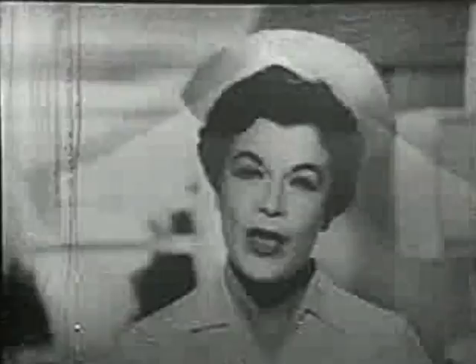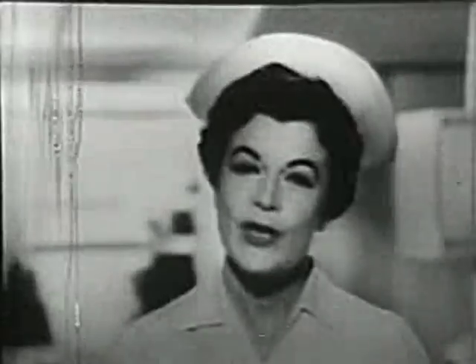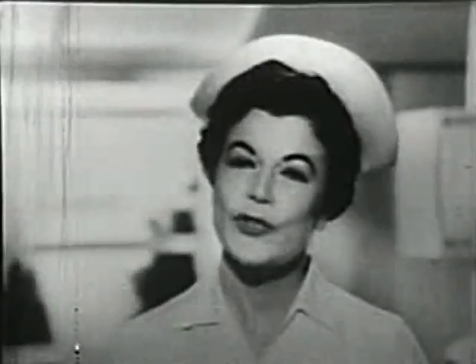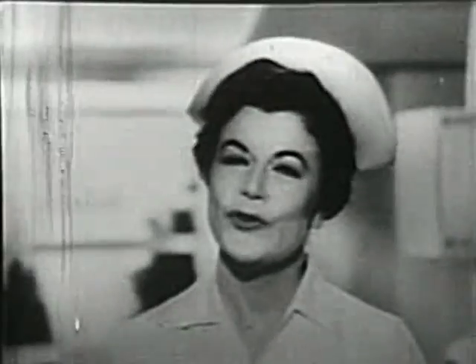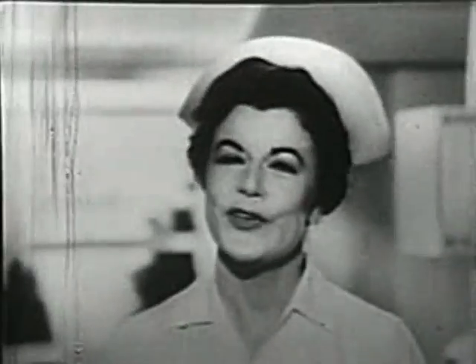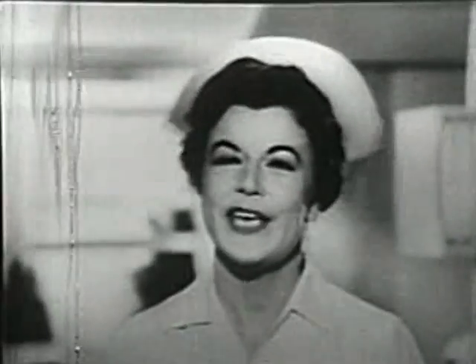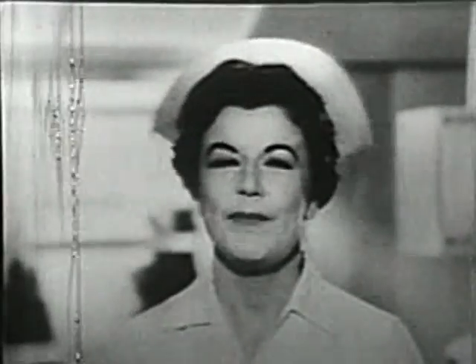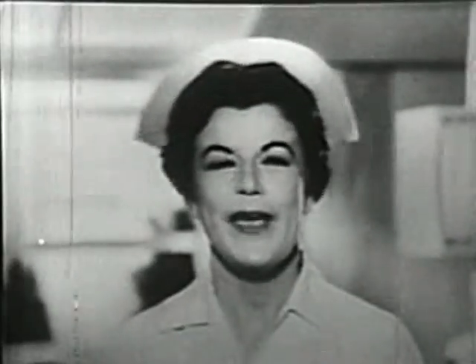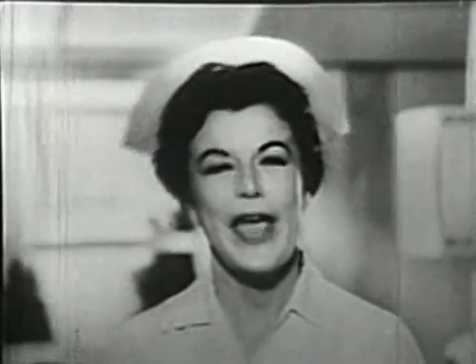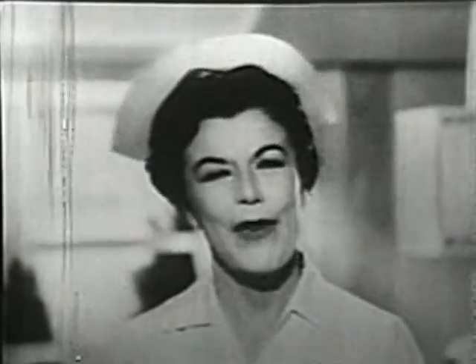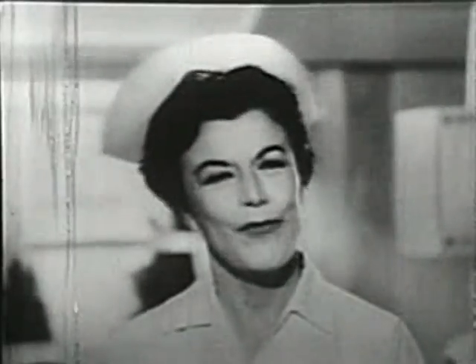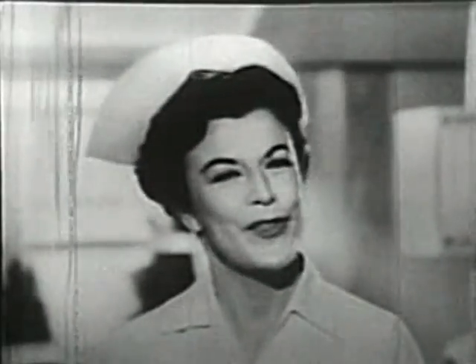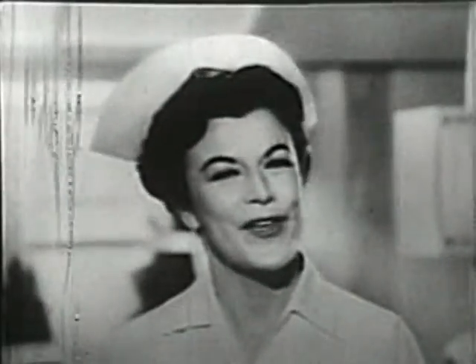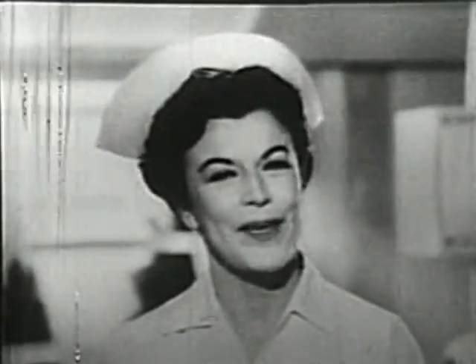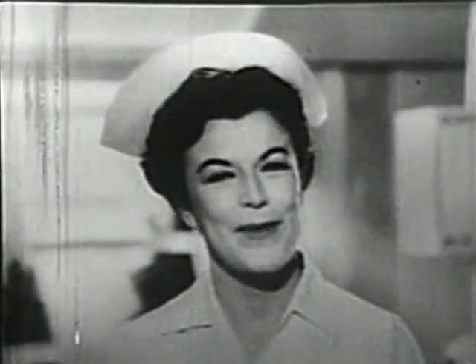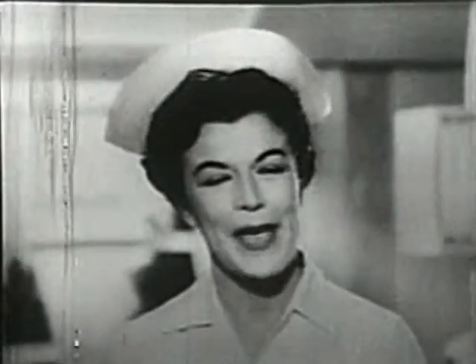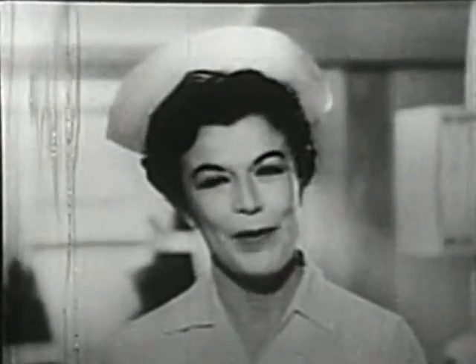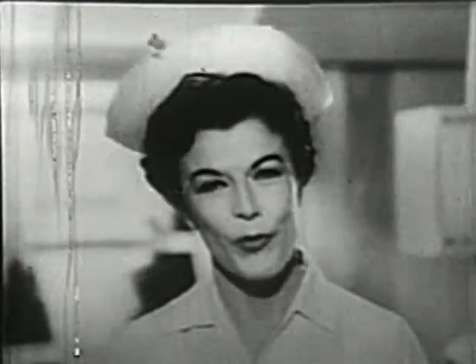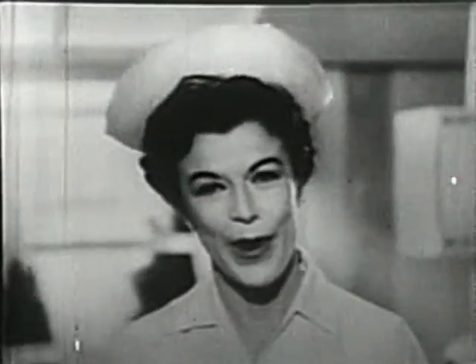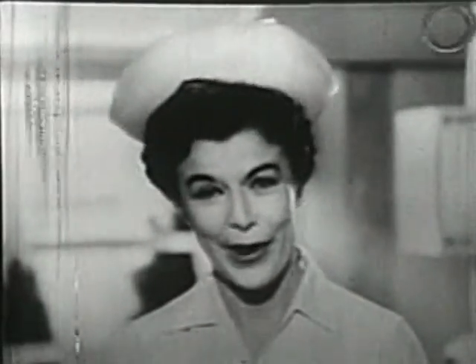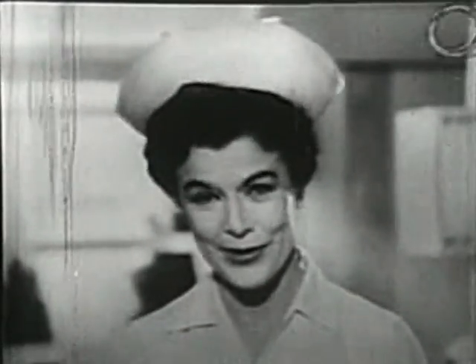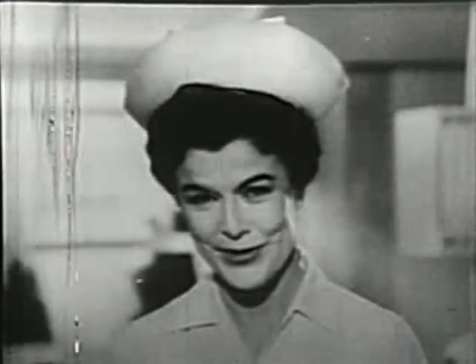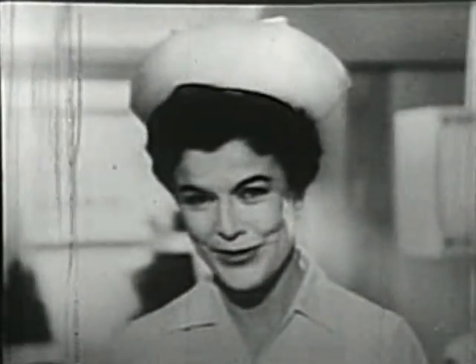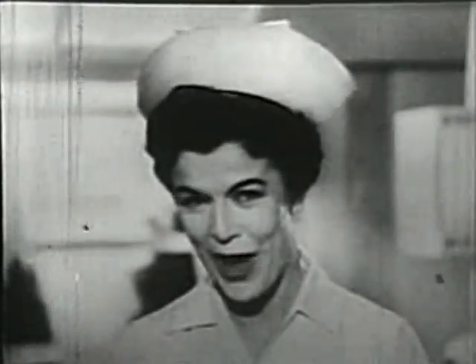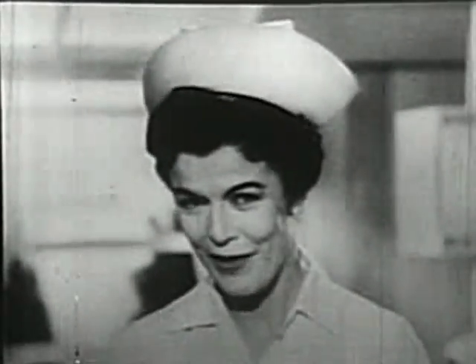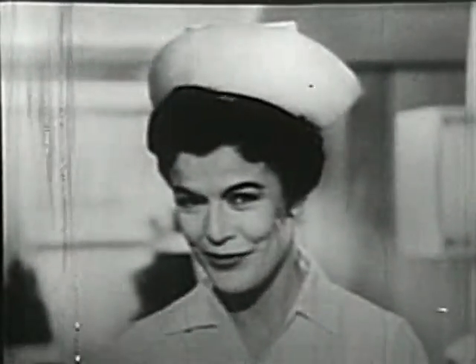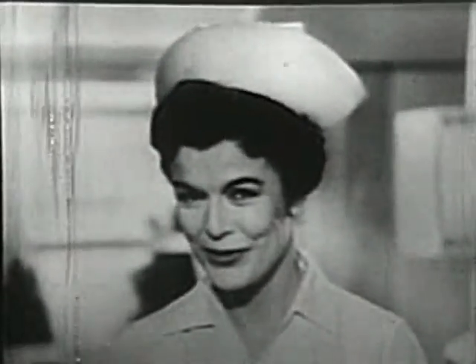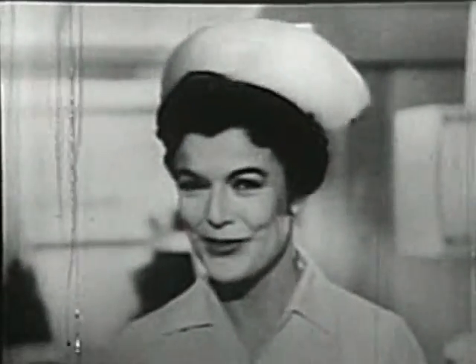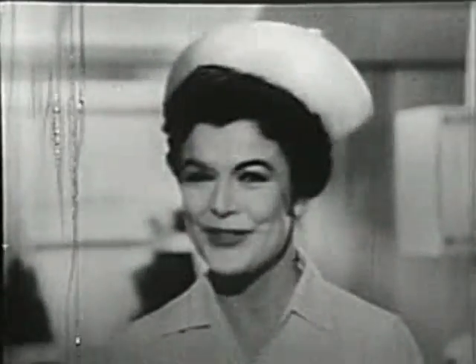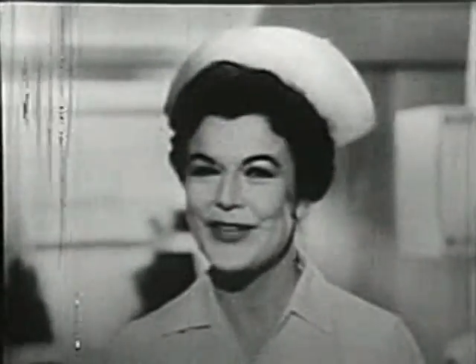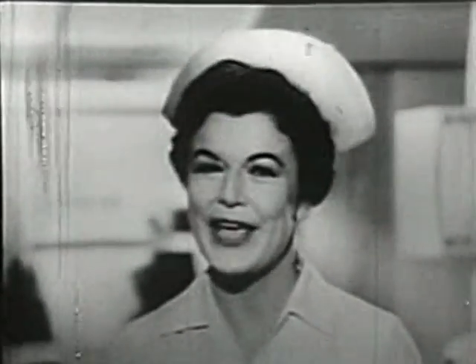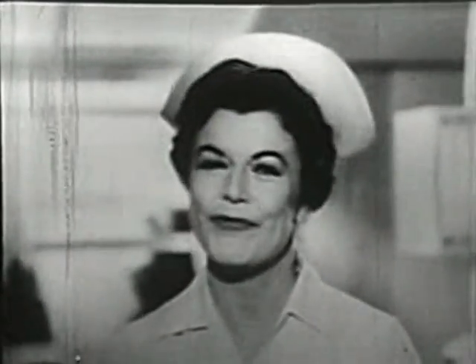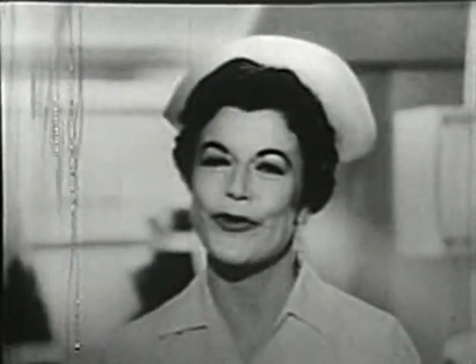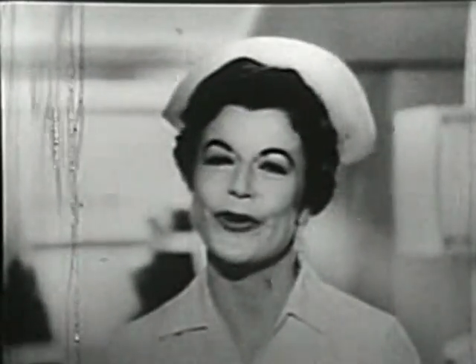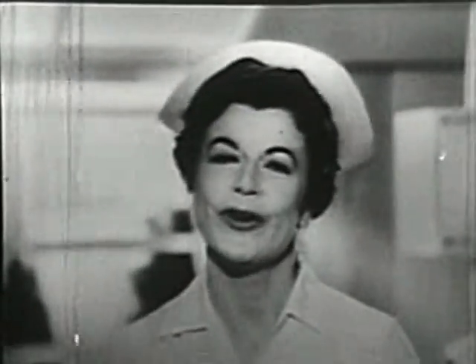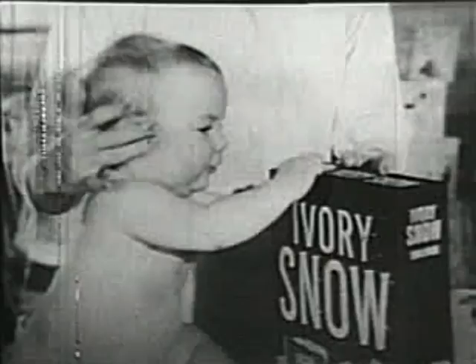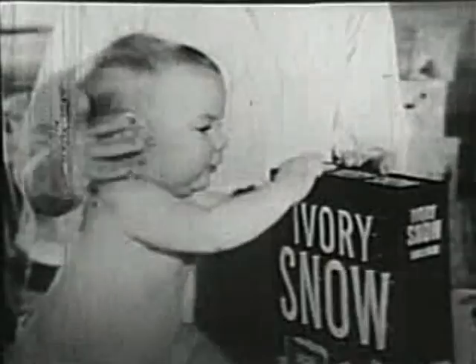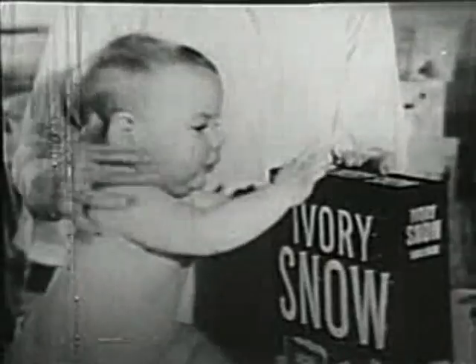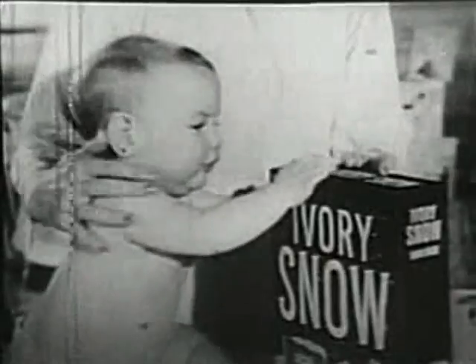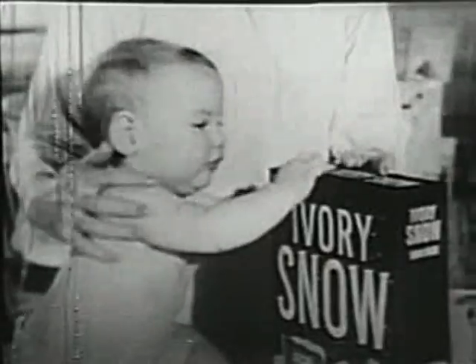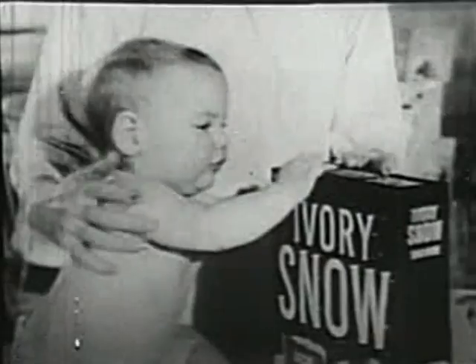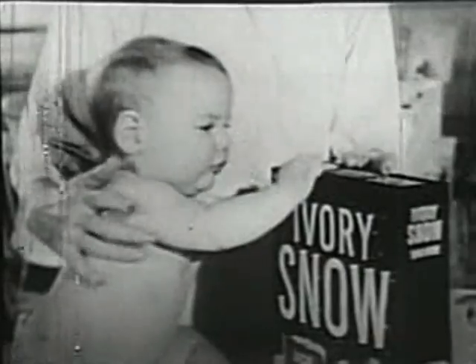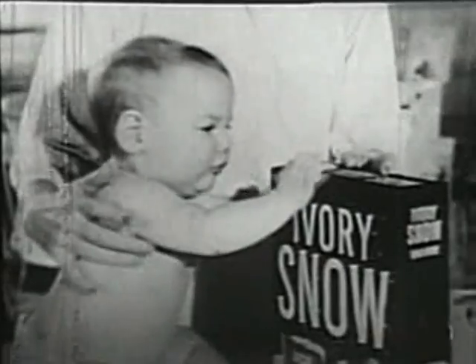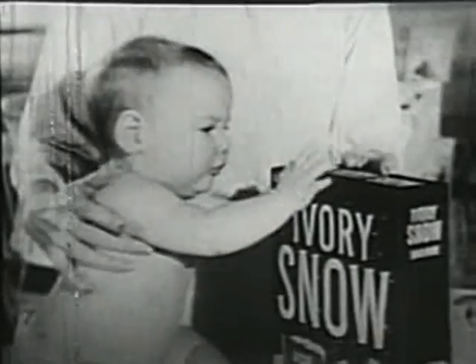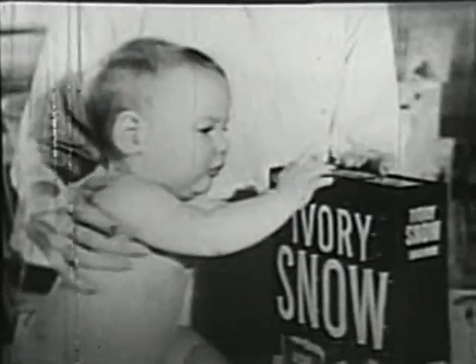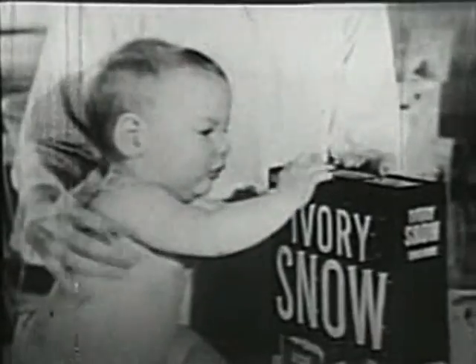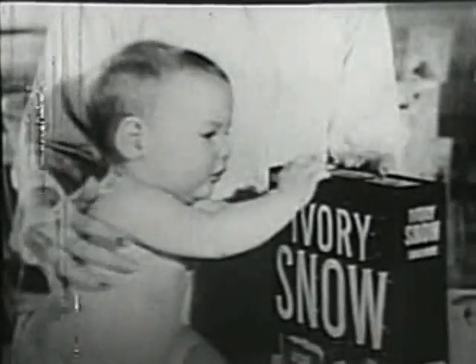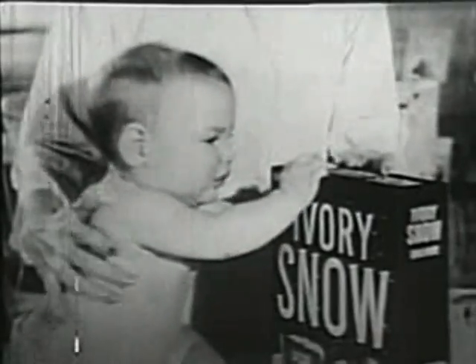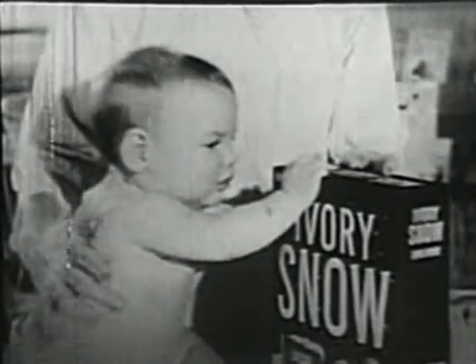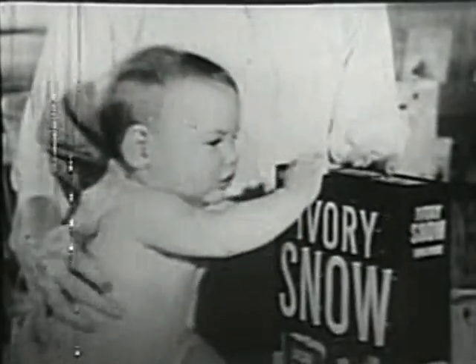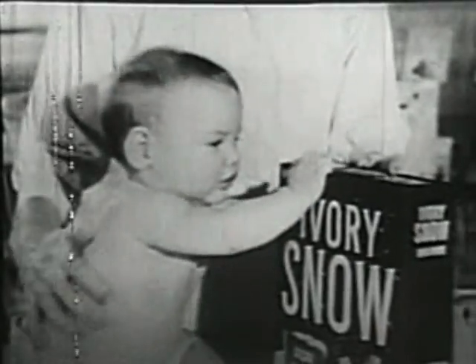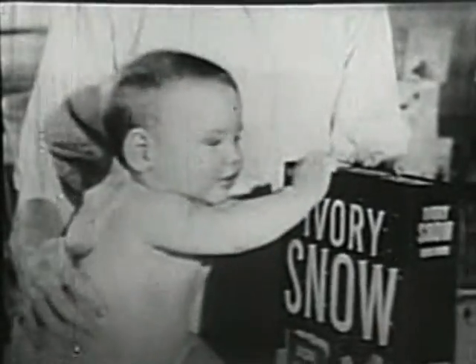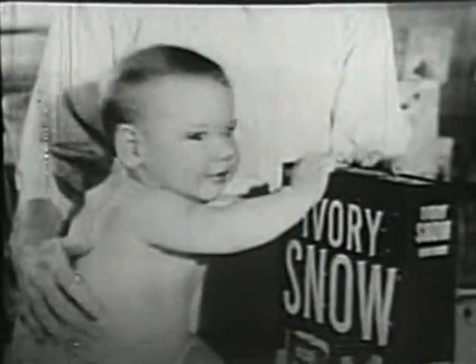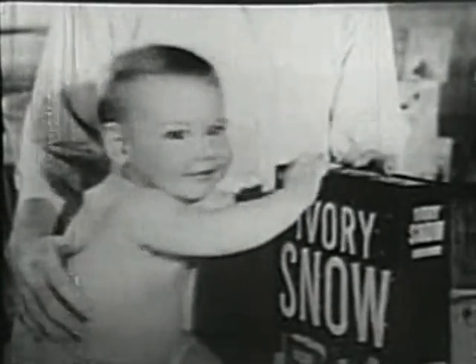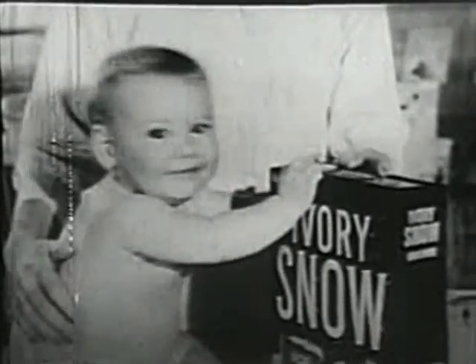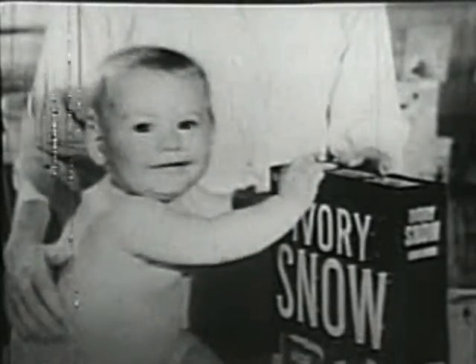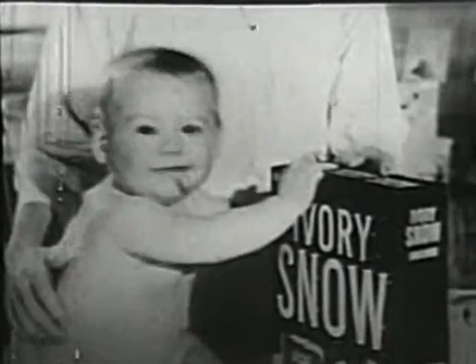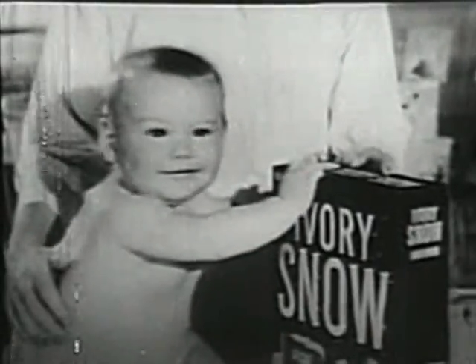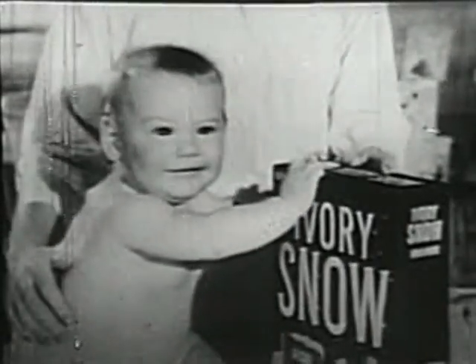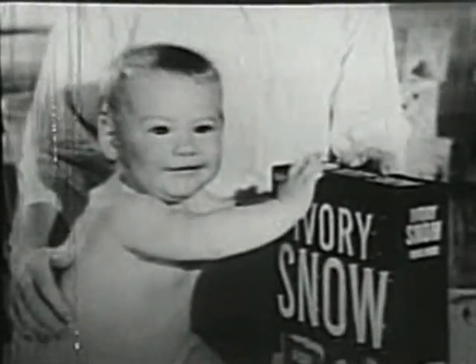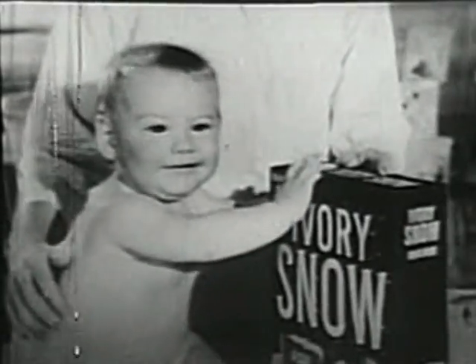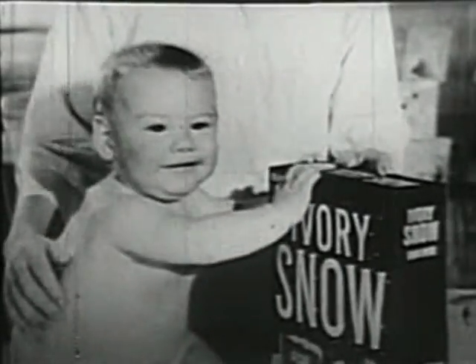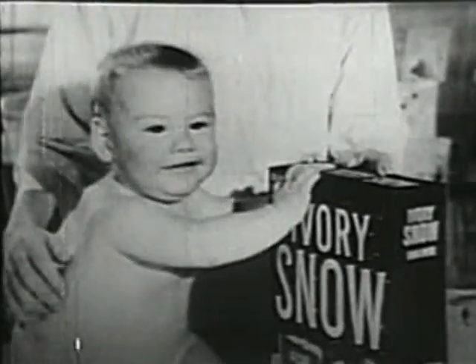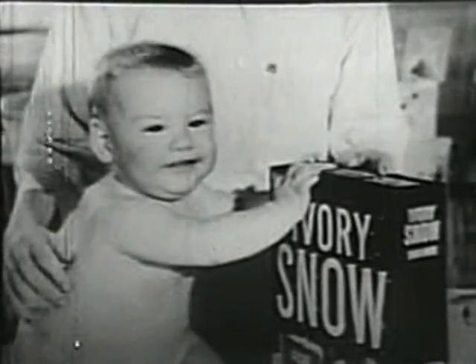So to keep everything baby wear softer, safer, always use mild, gentle Ivory Snow.